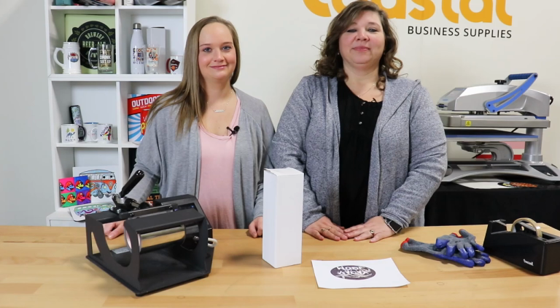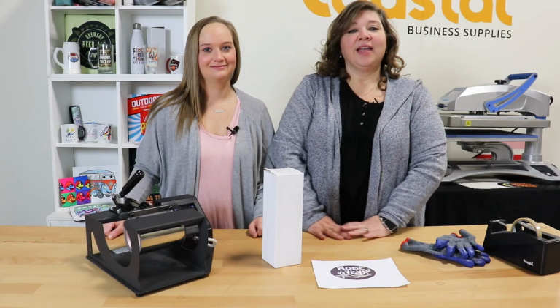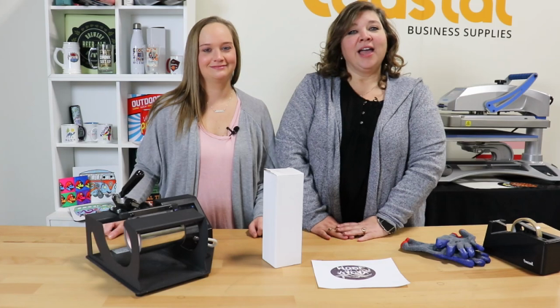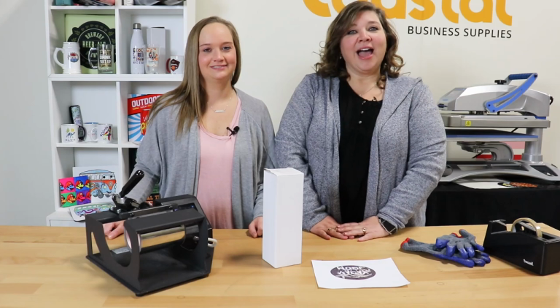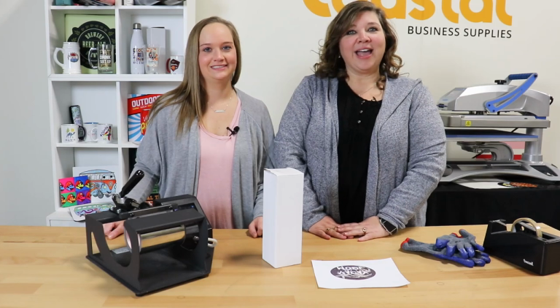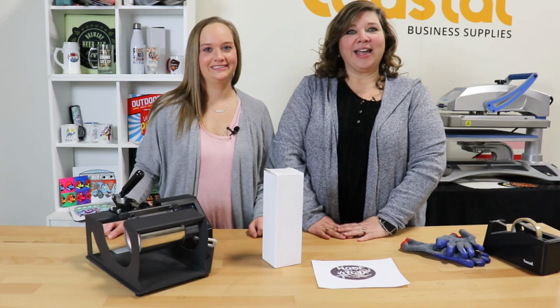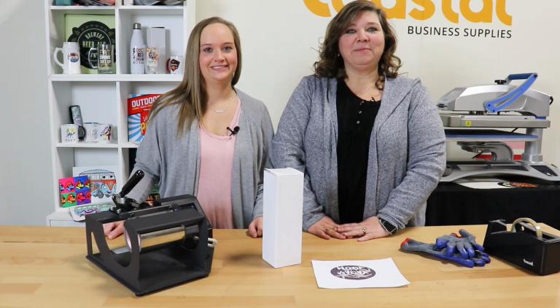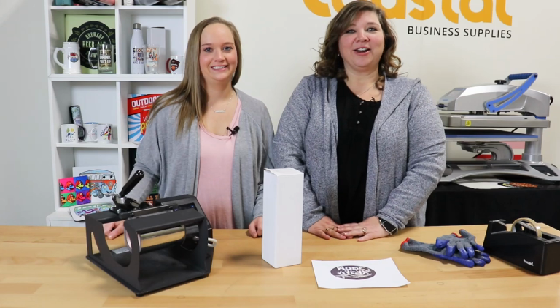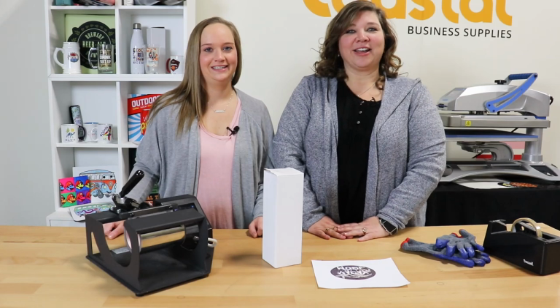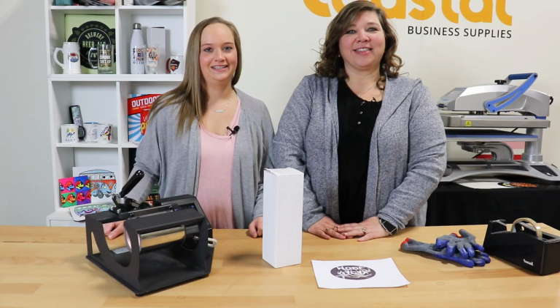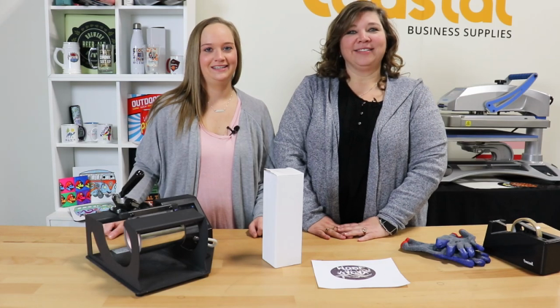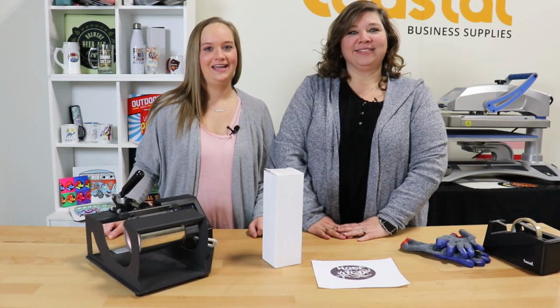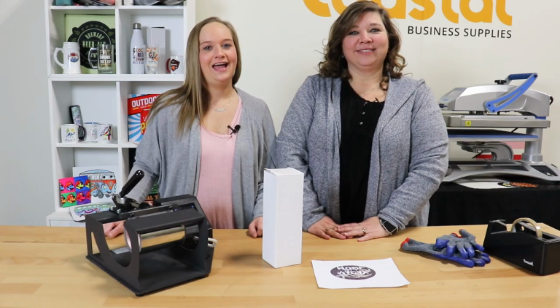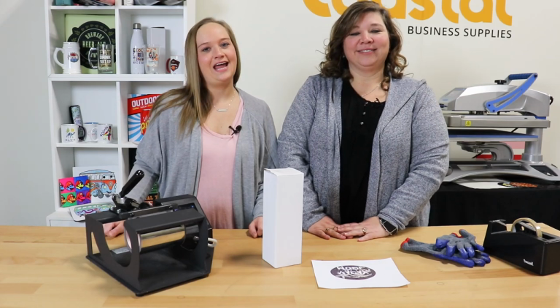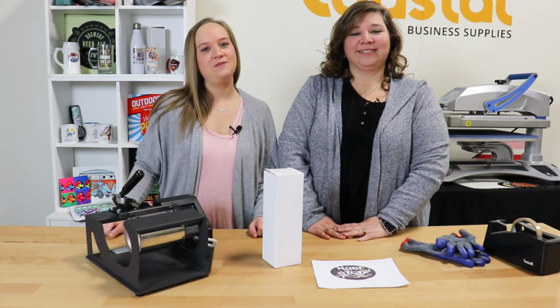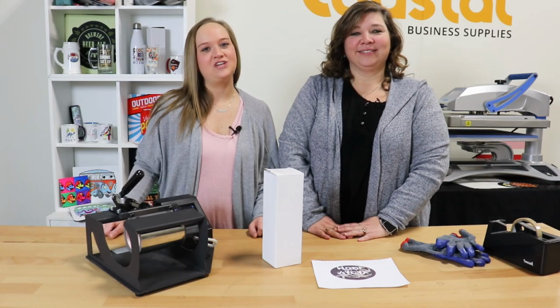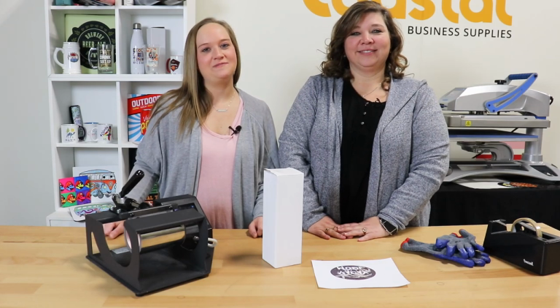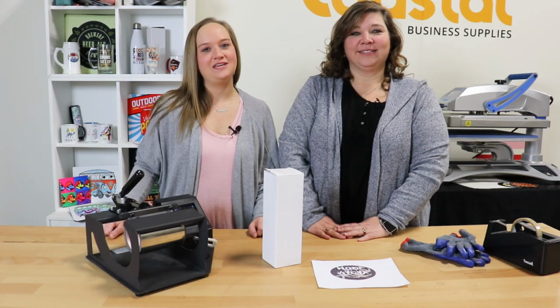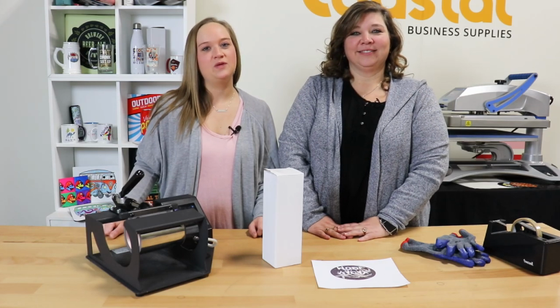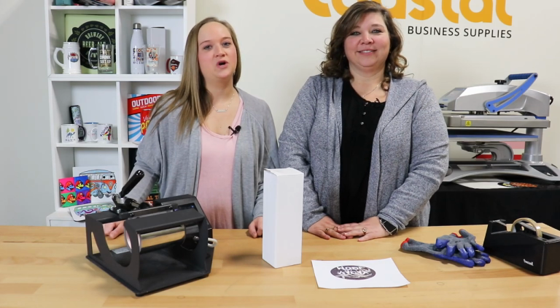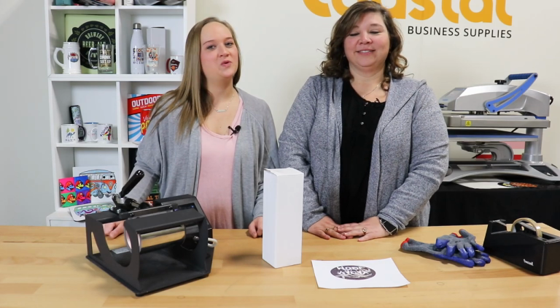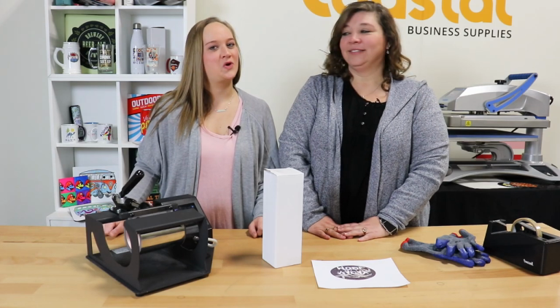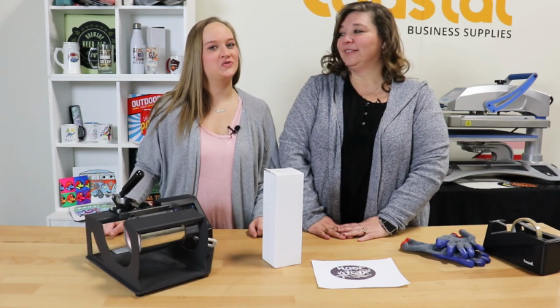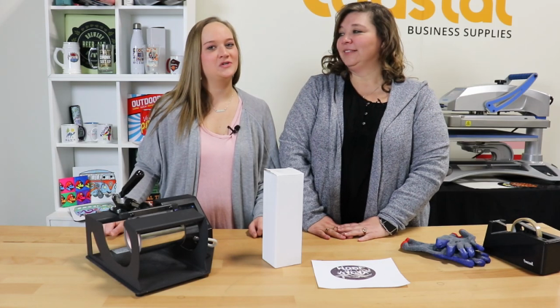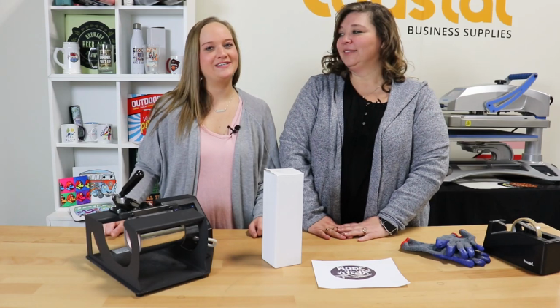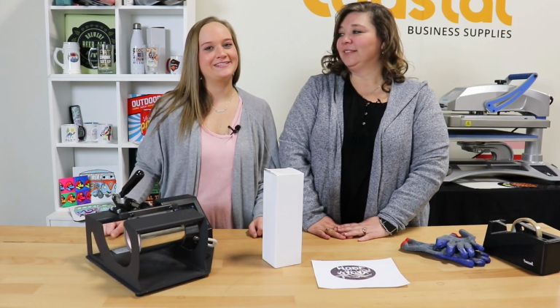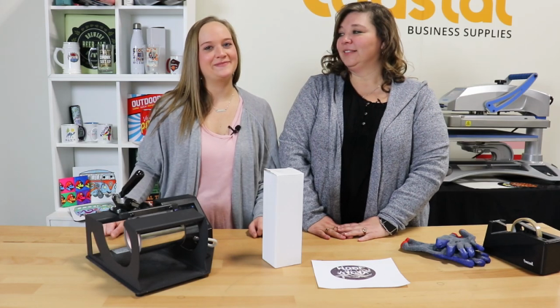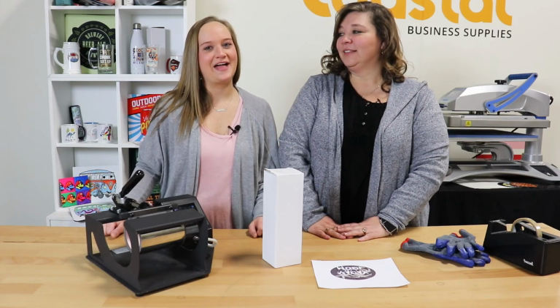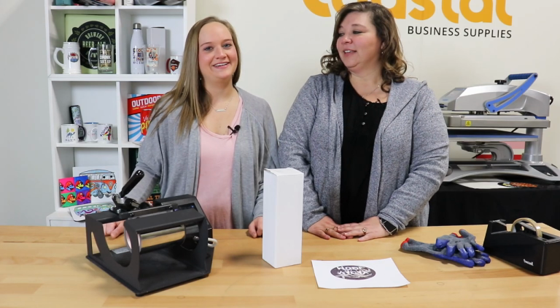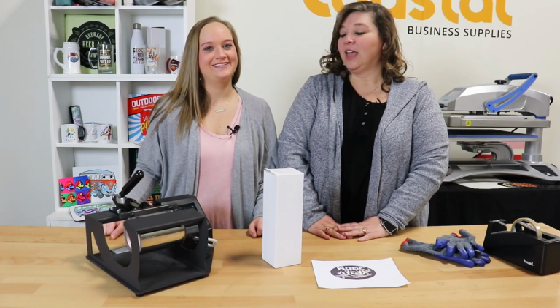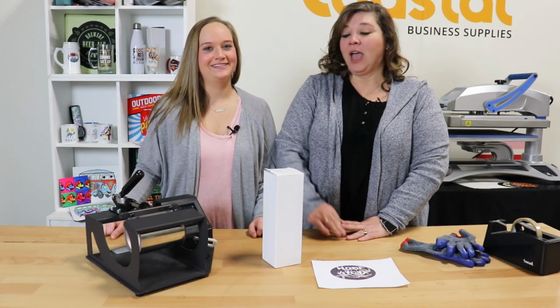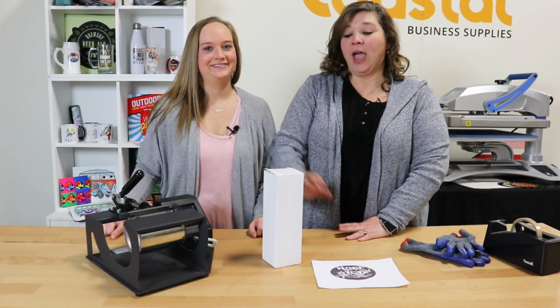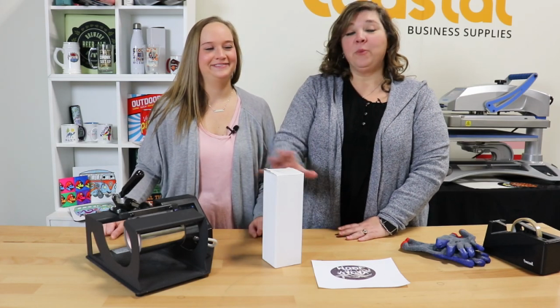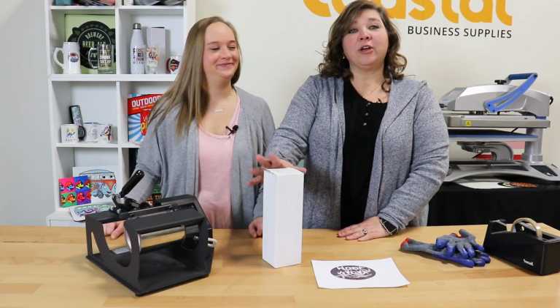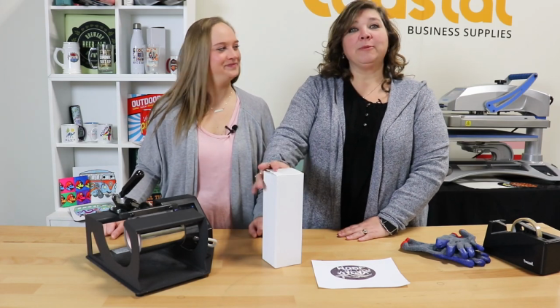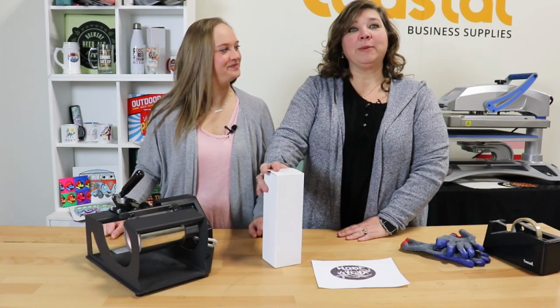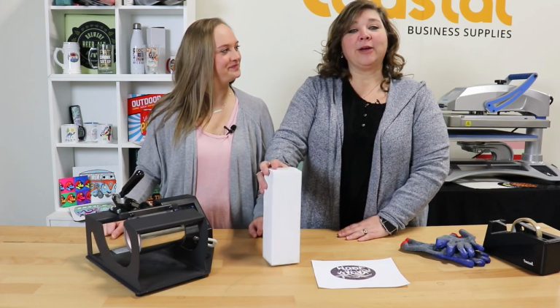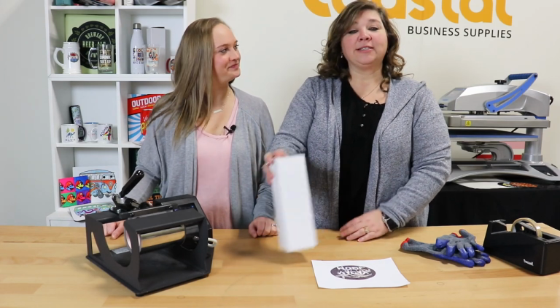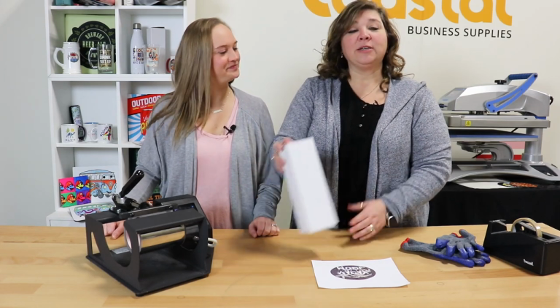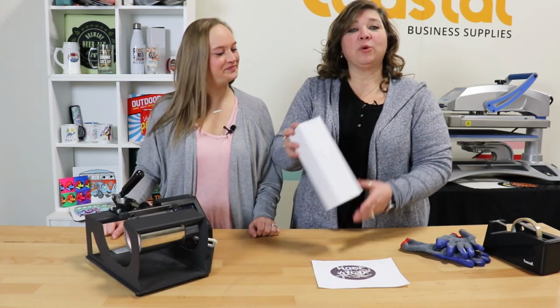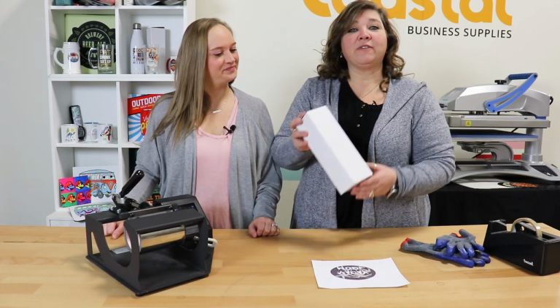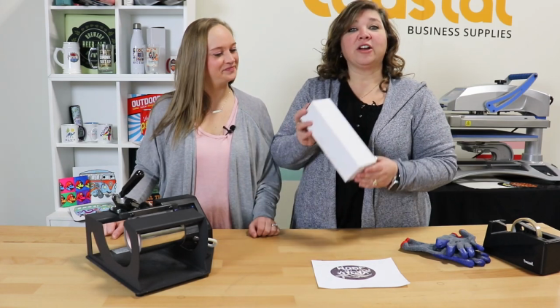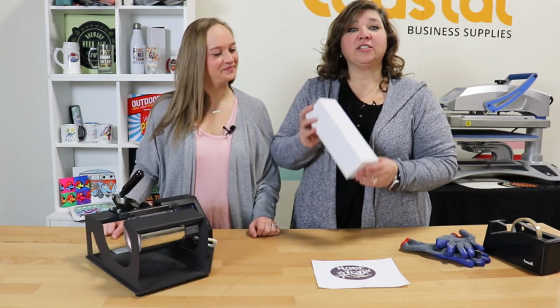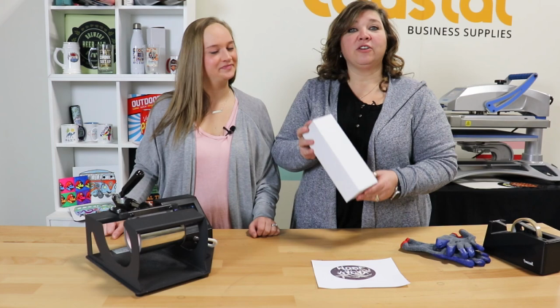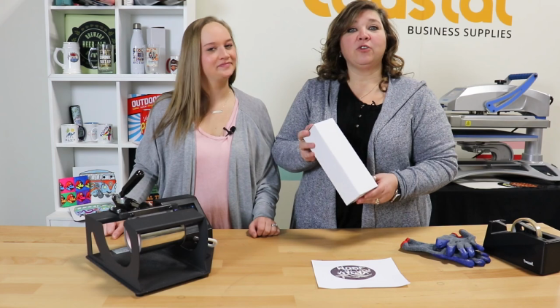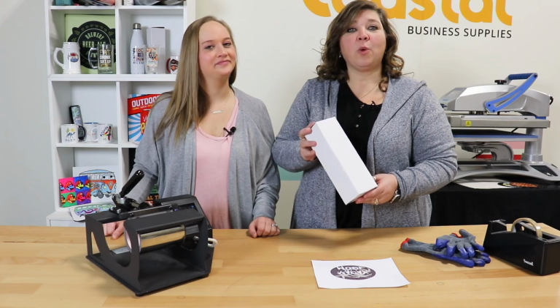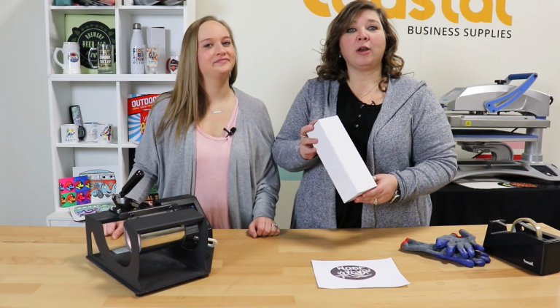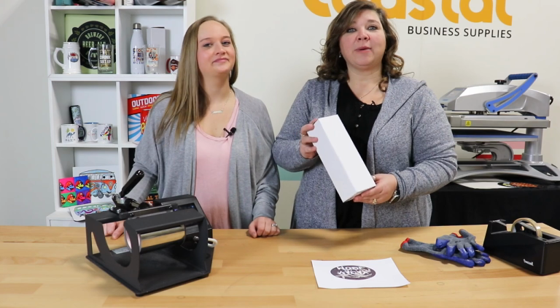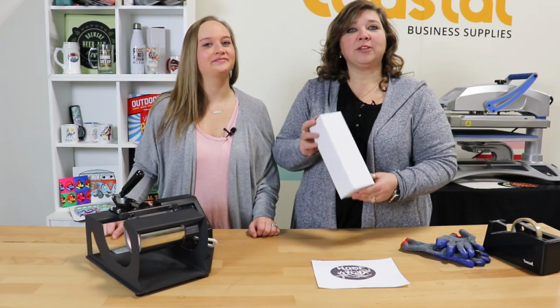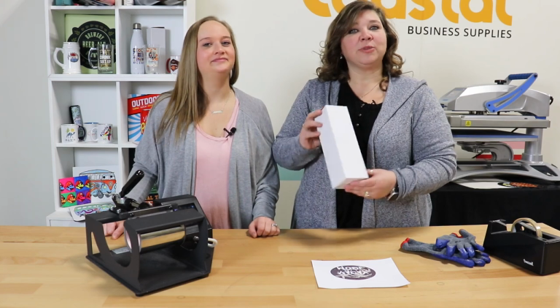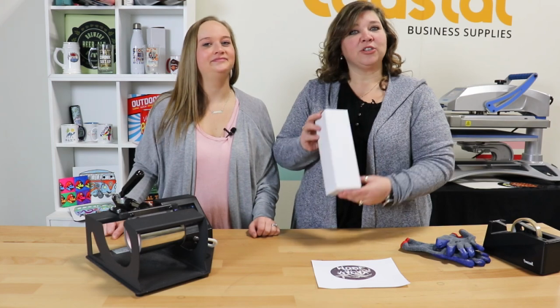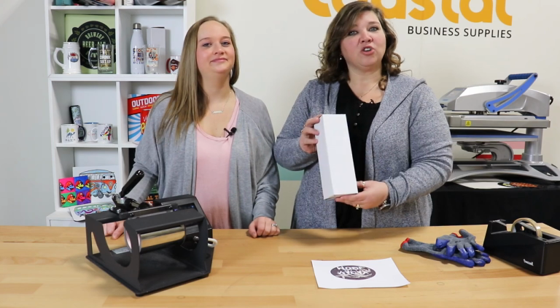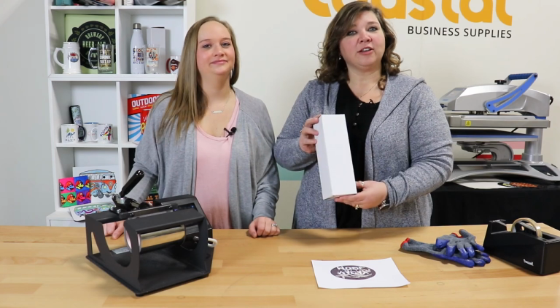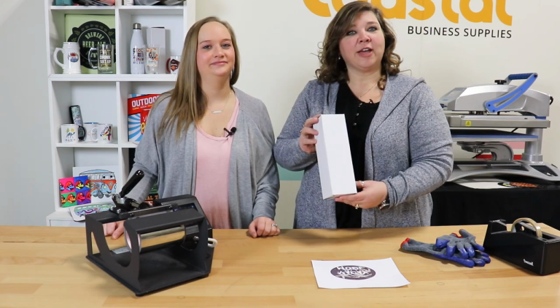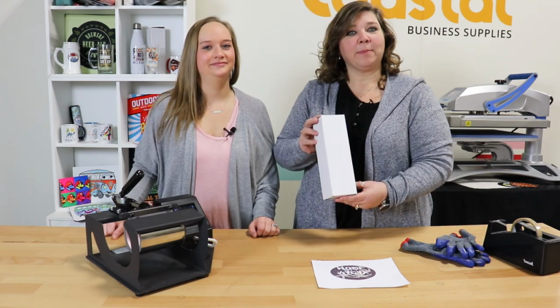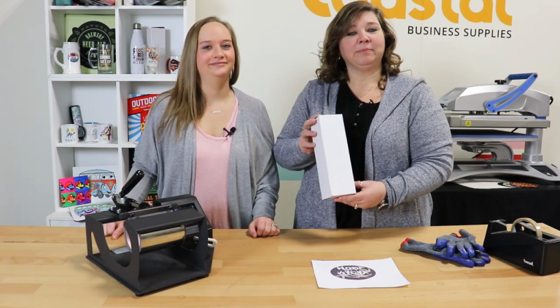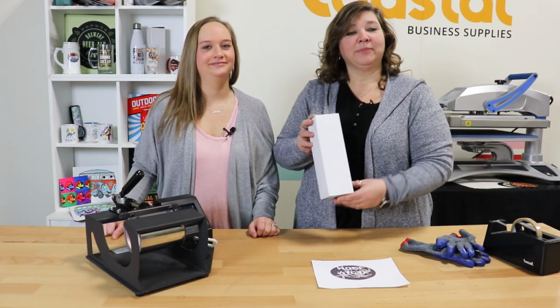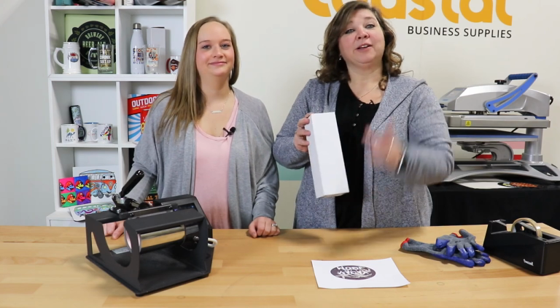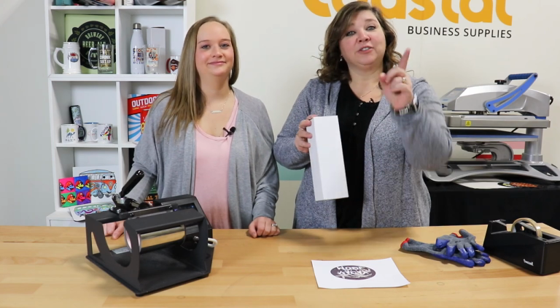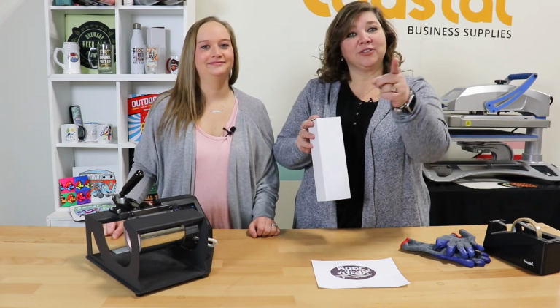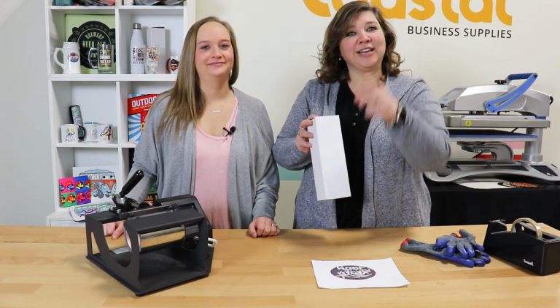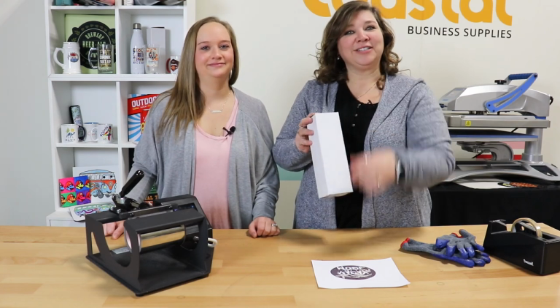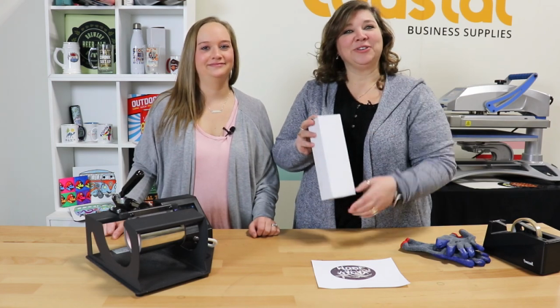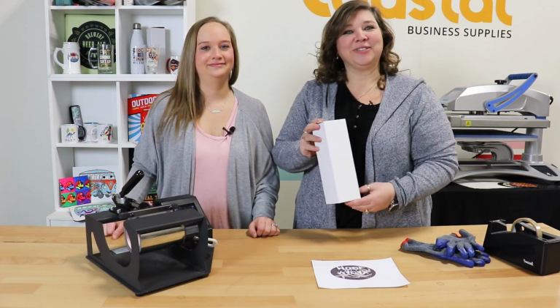Hi, I'm Meredith. And I'm Jamie, and we're with Coastal Business Supplies. We're going to be pressing one of our silver water bottles with the straw top, so stay tuned.